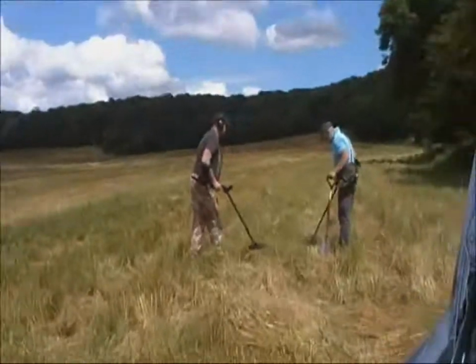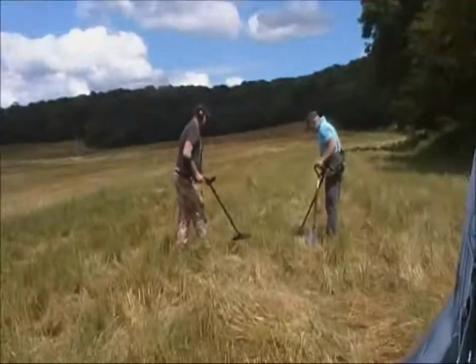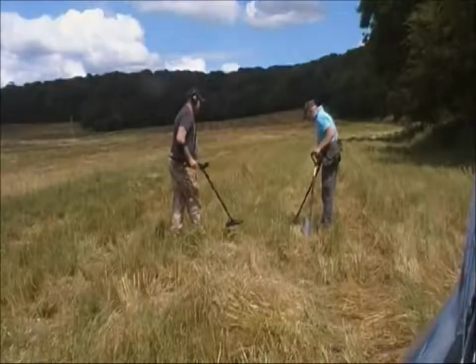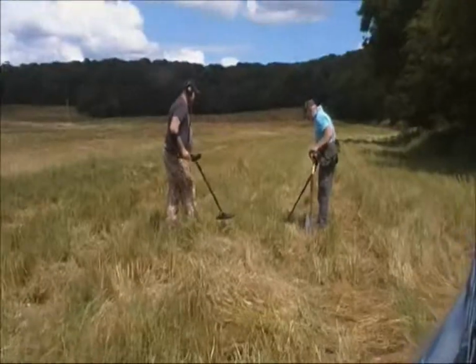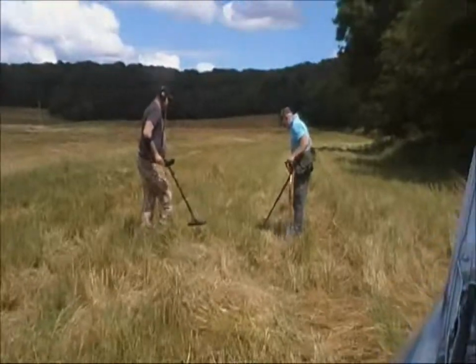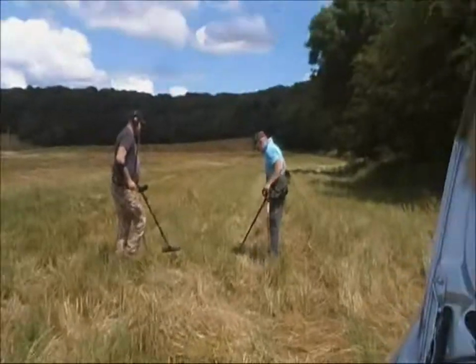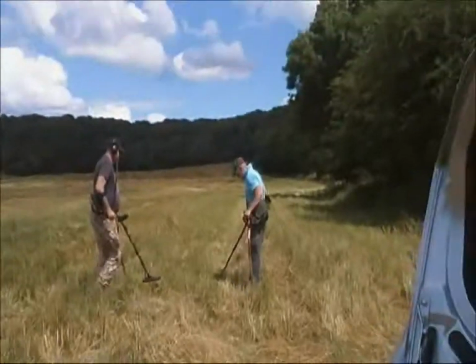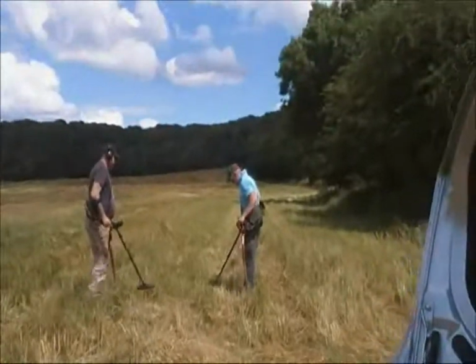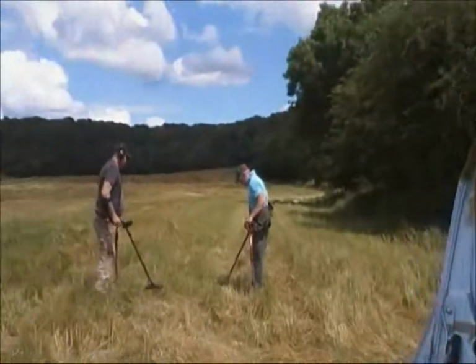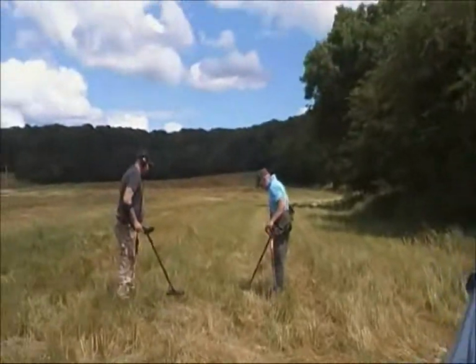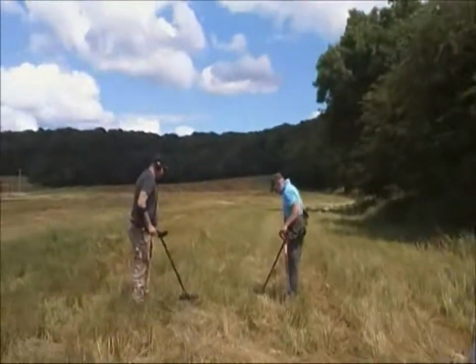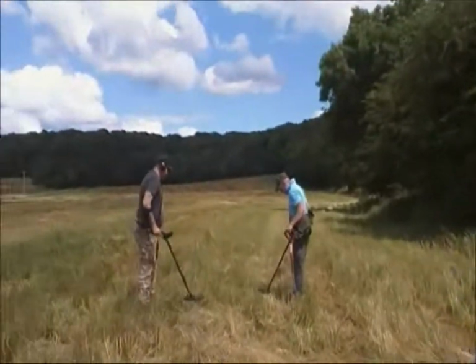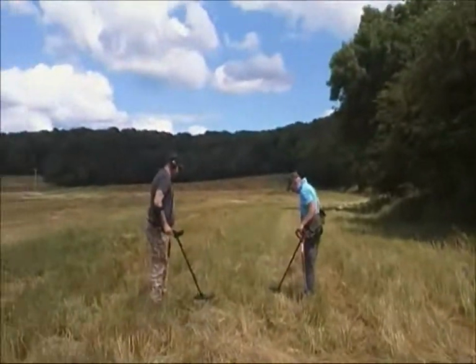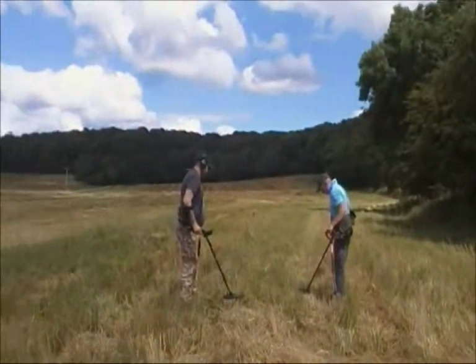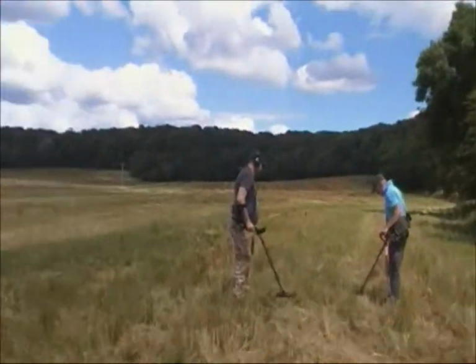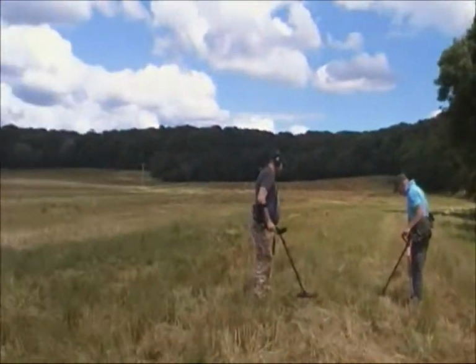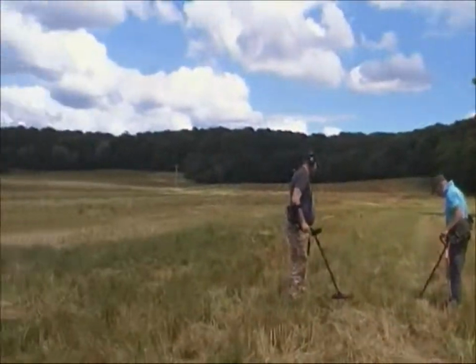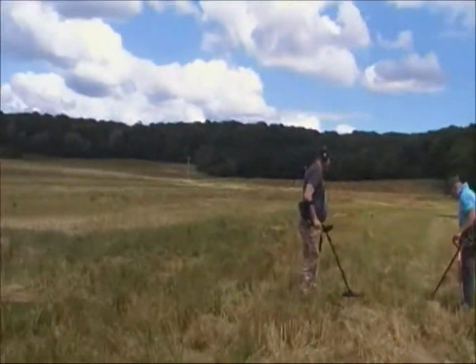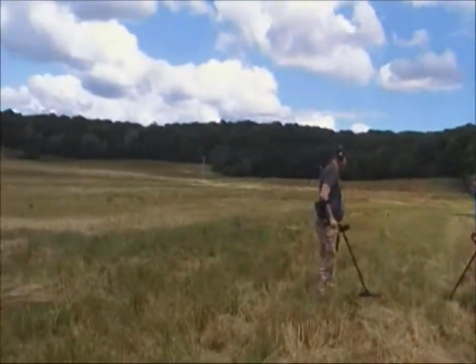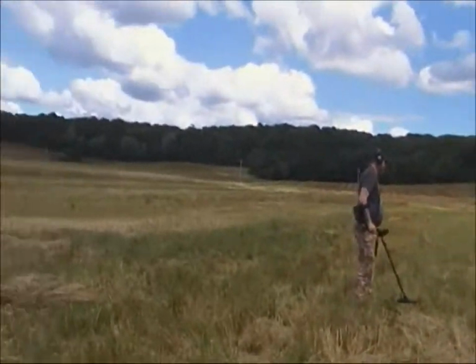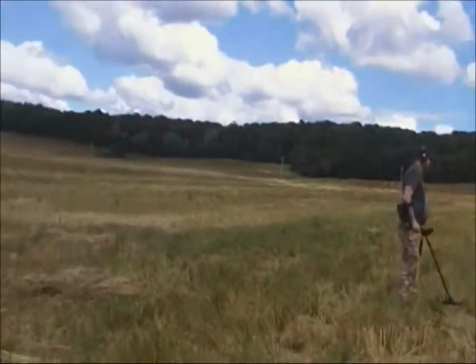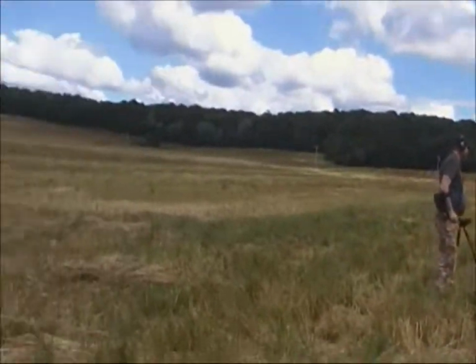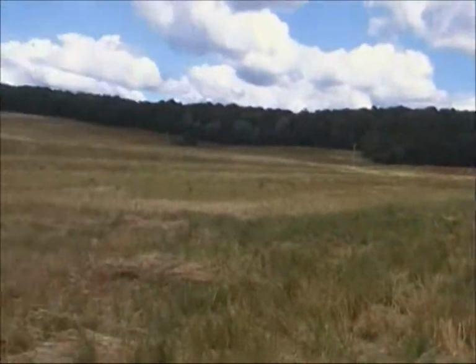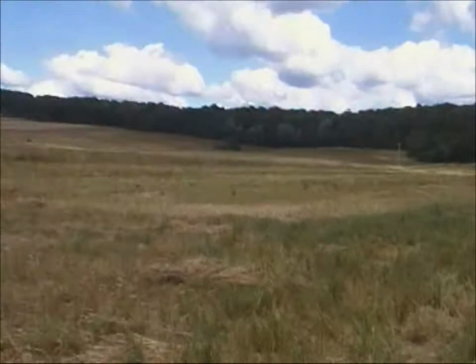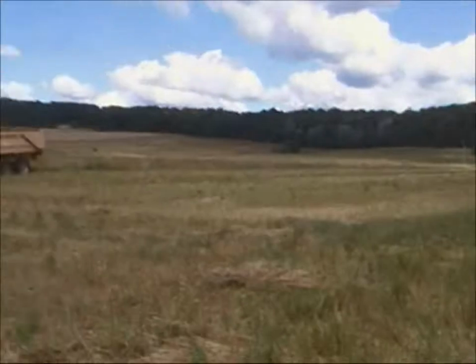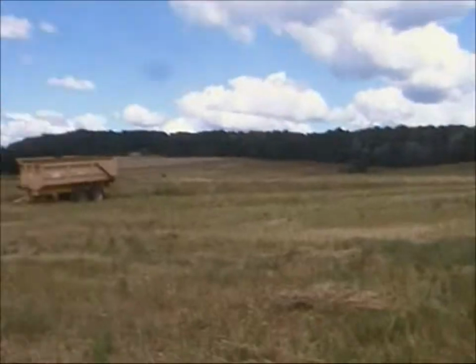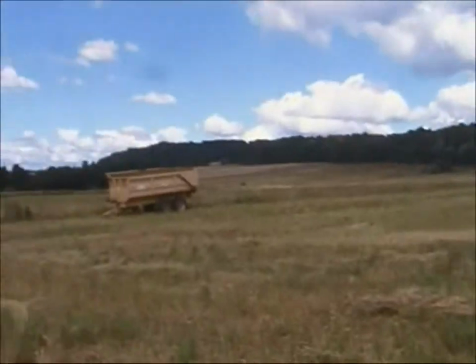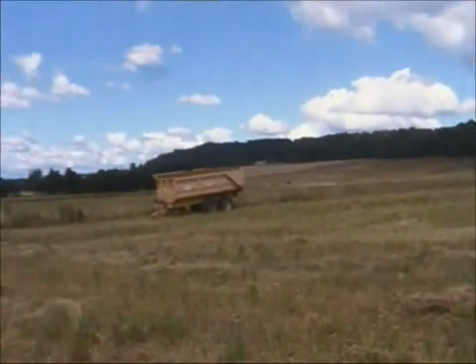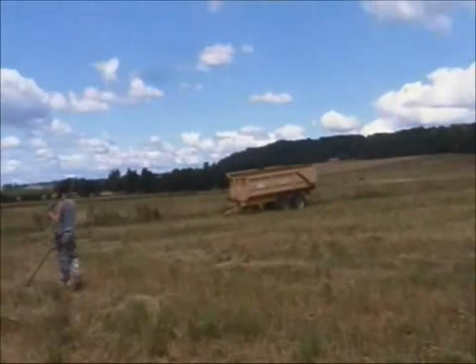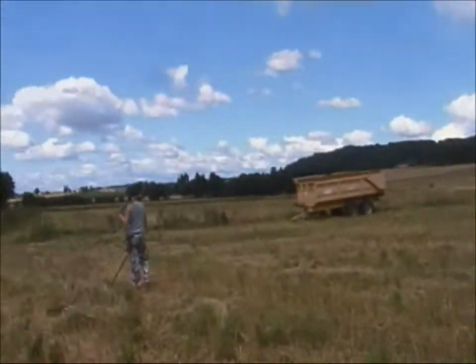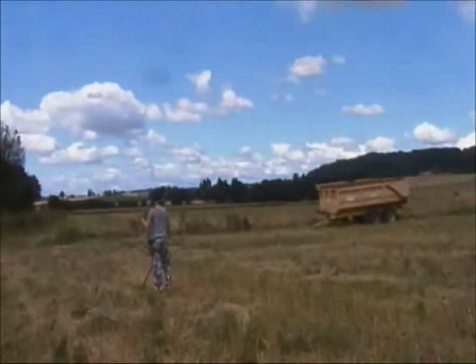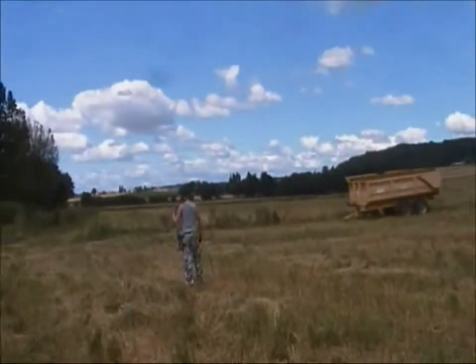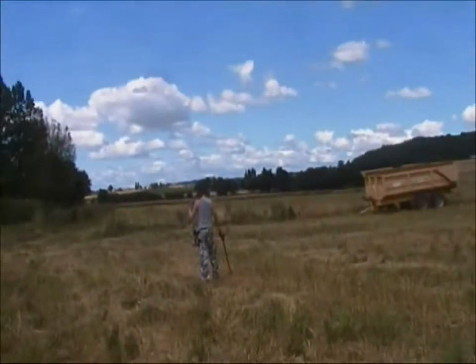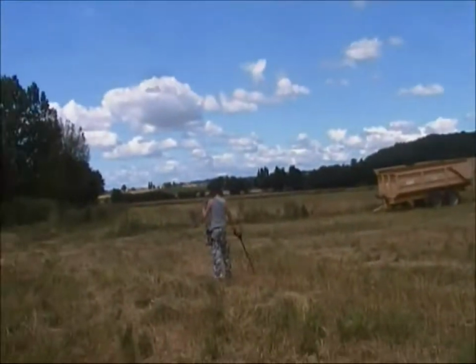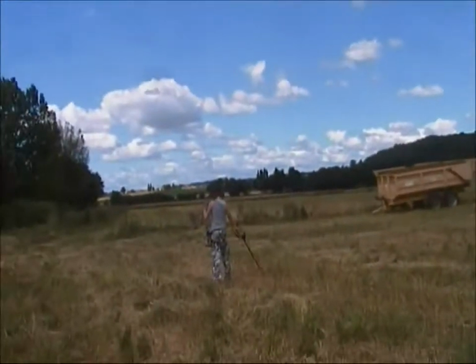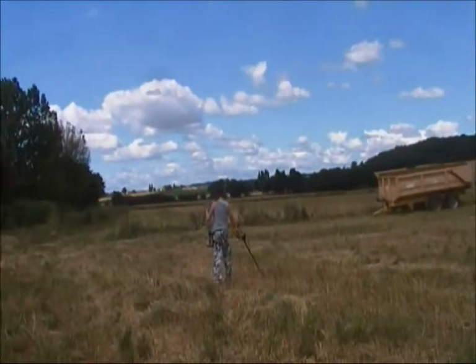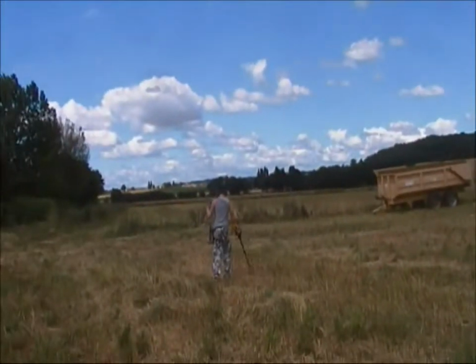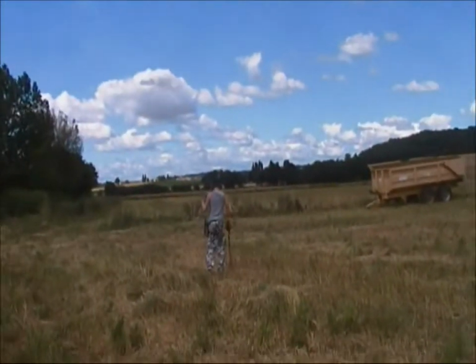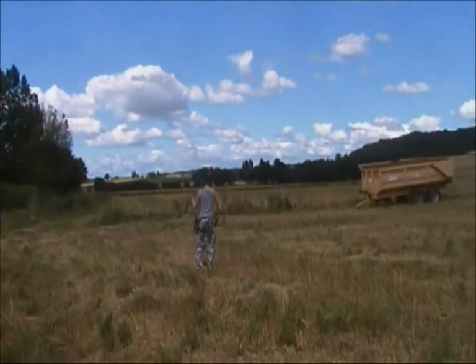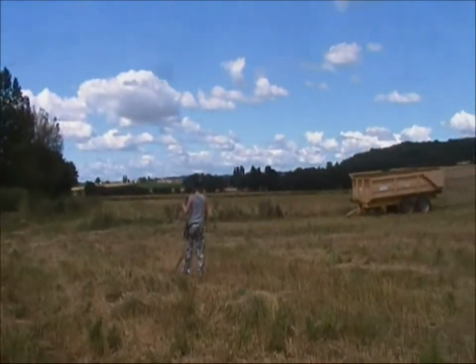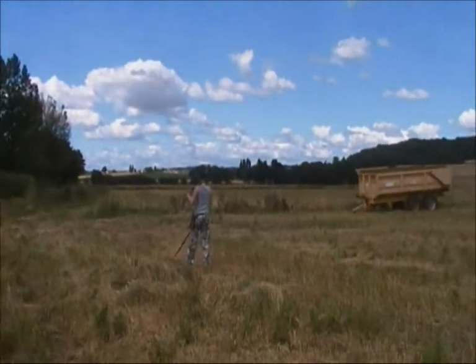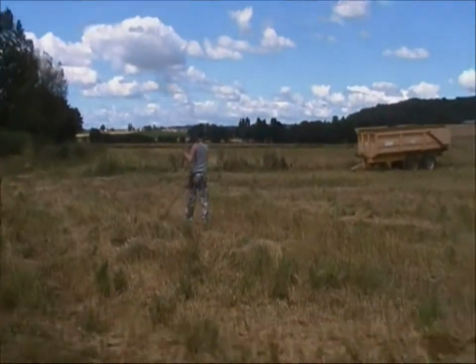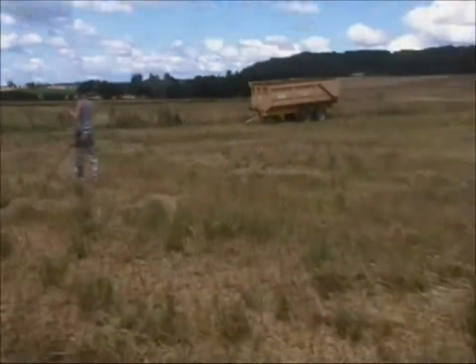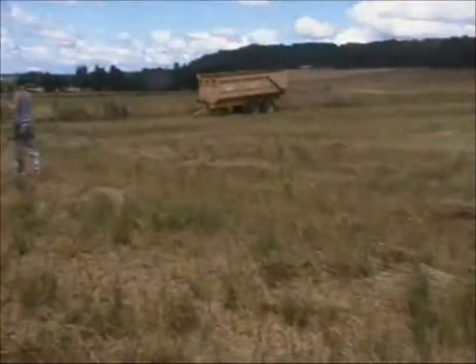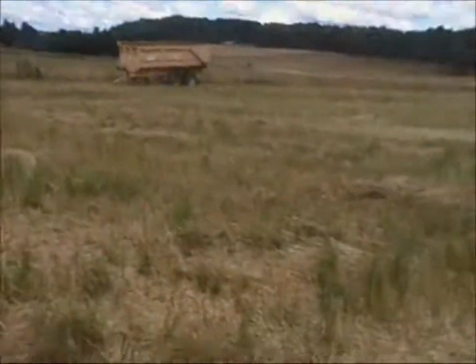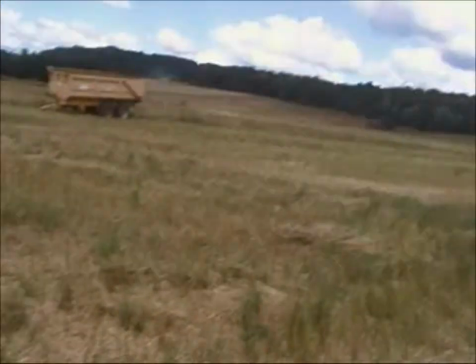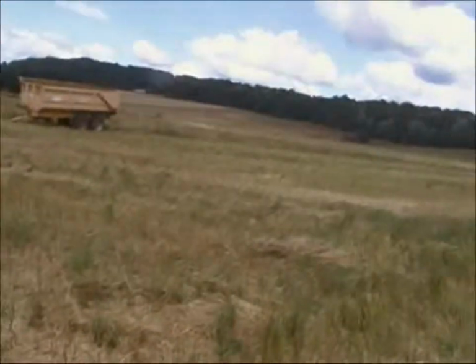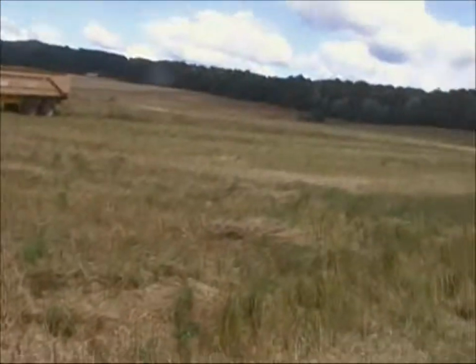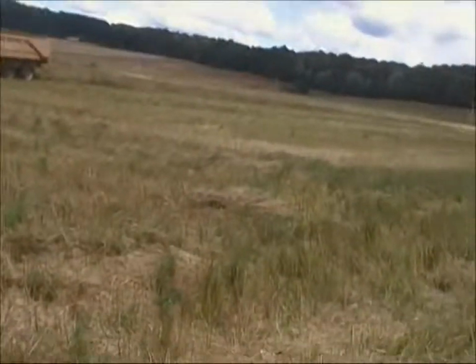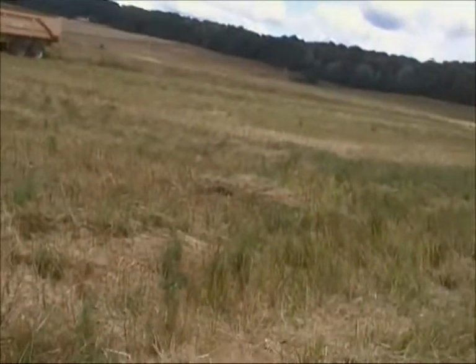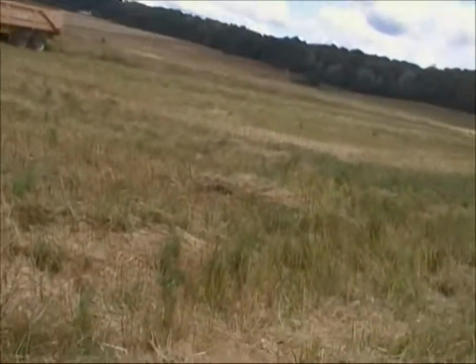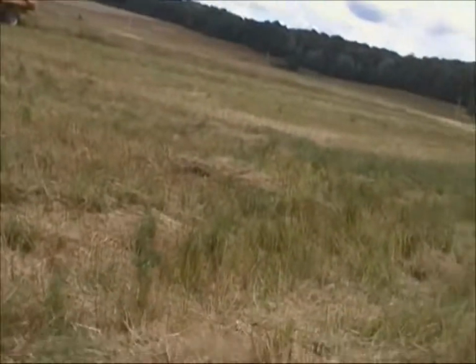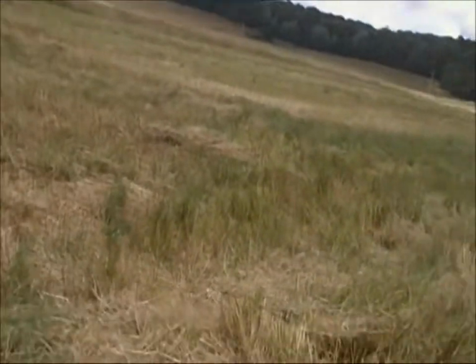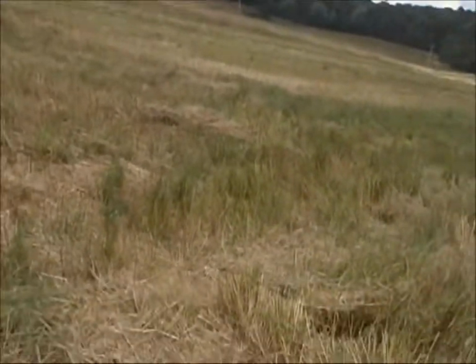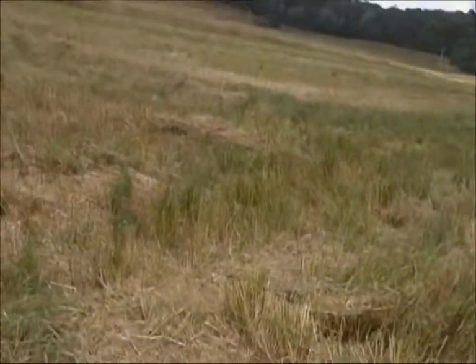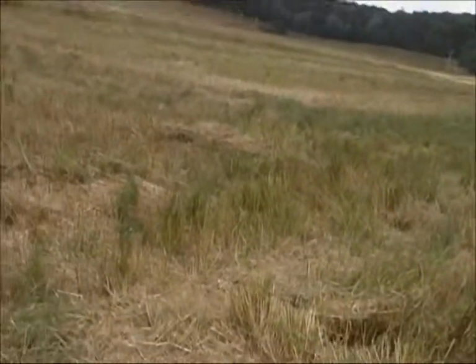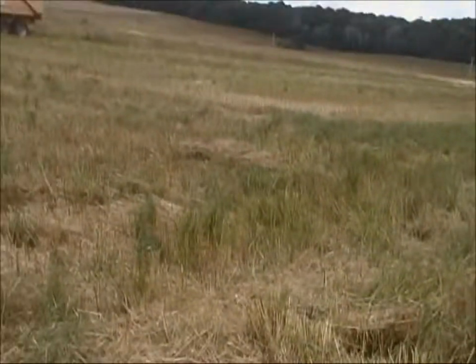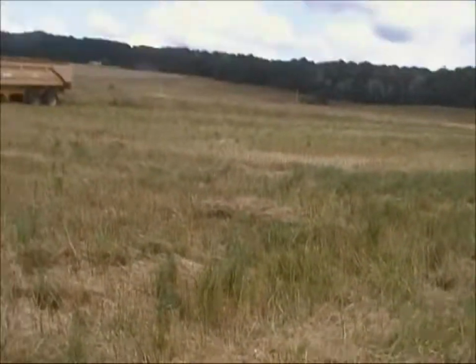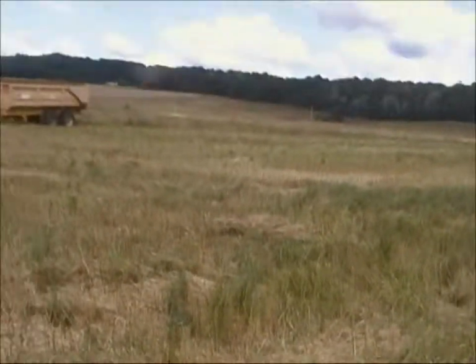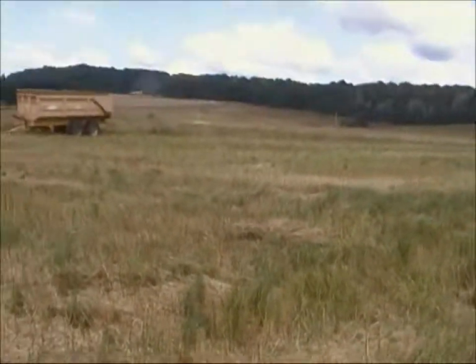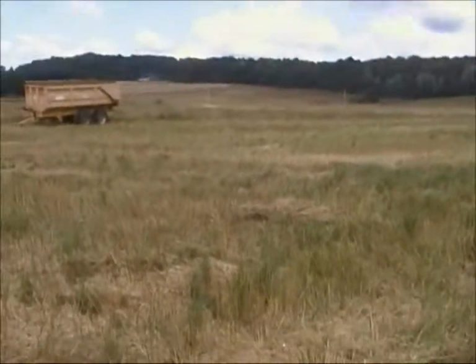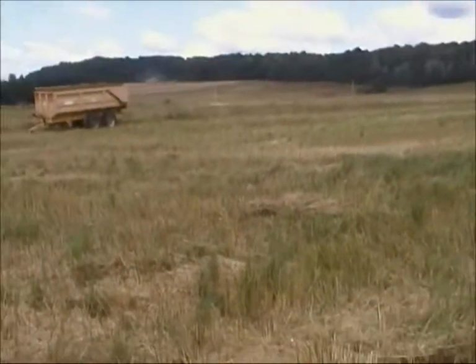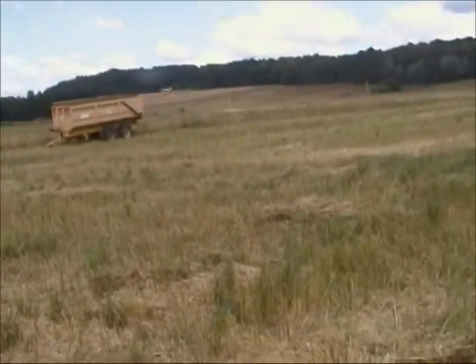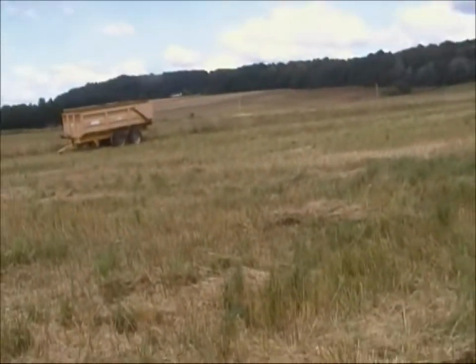Right, on the field with Pete, Matt, and Gary. Let's see how we go.